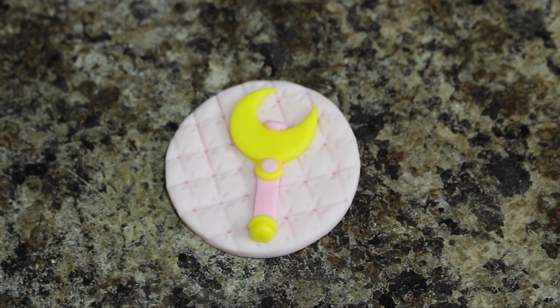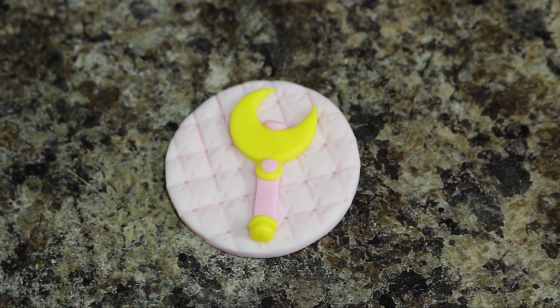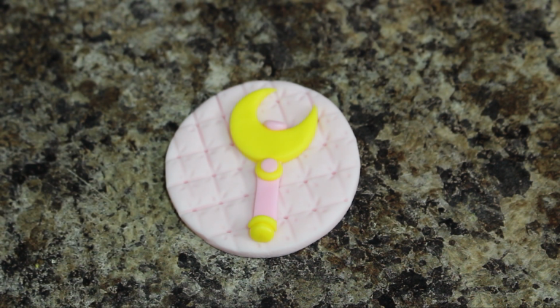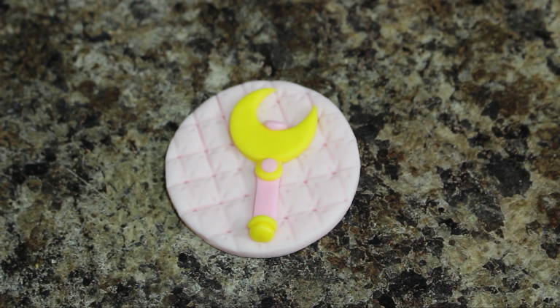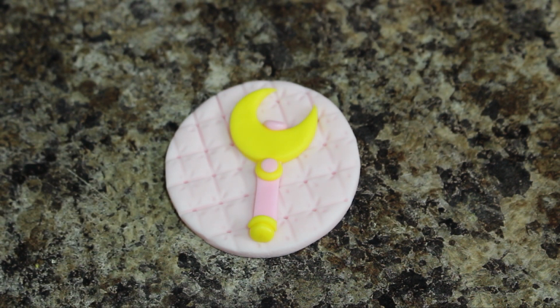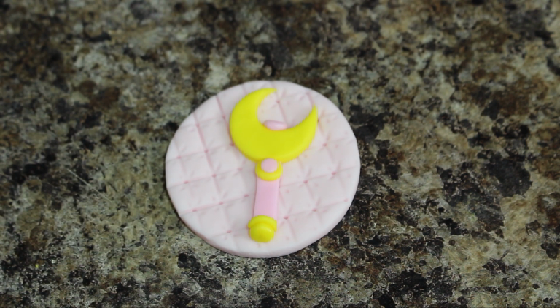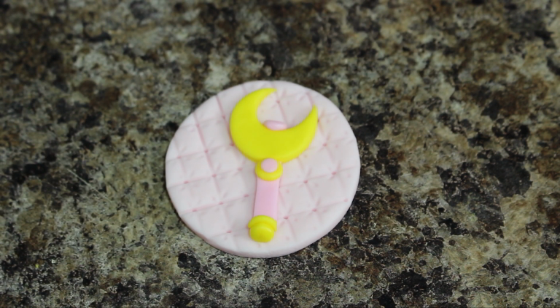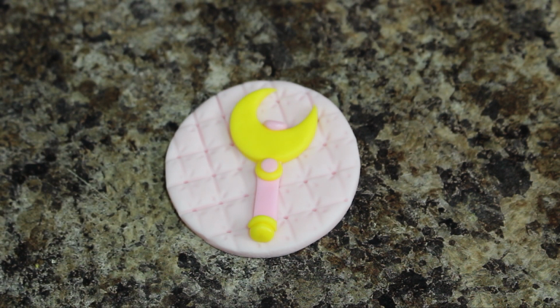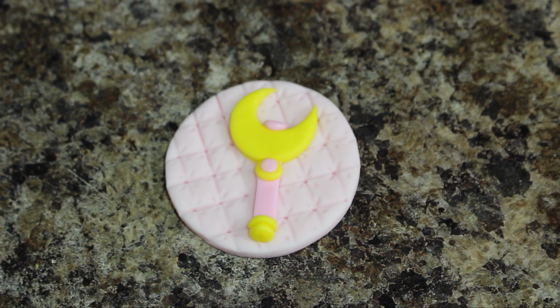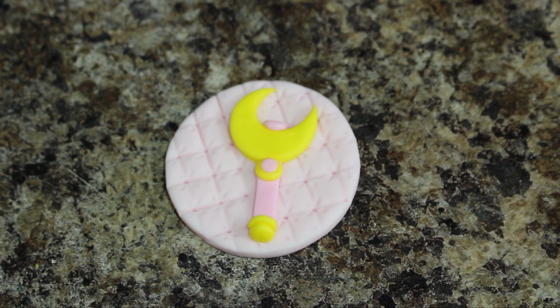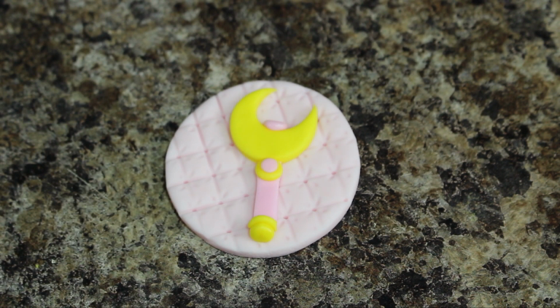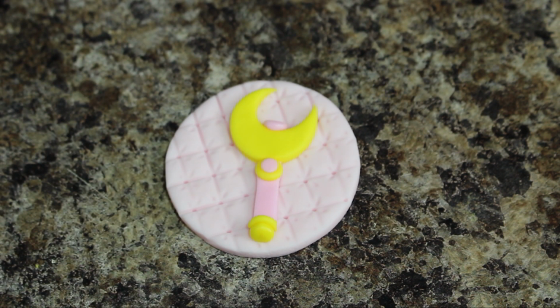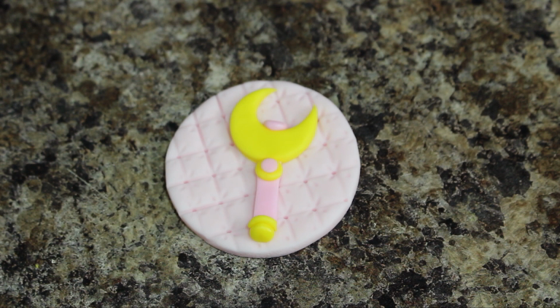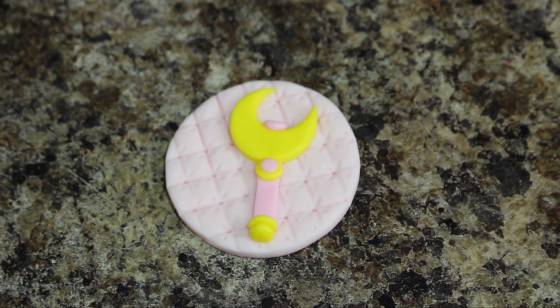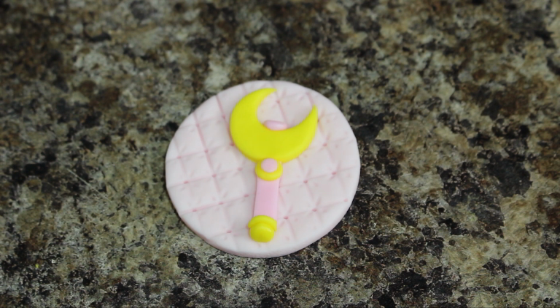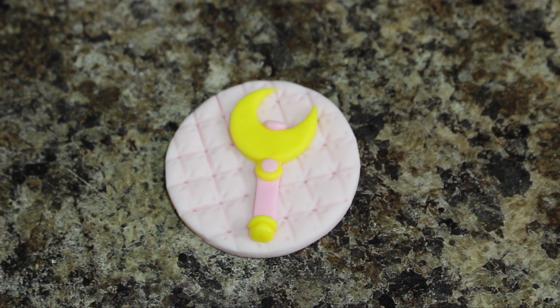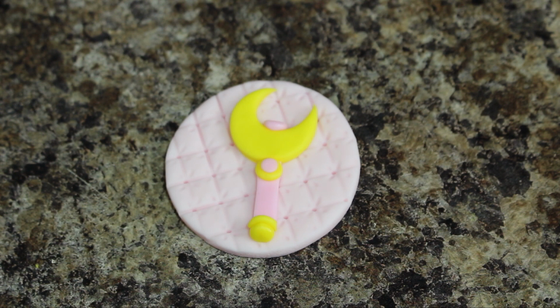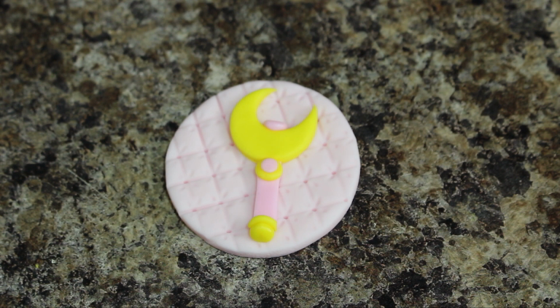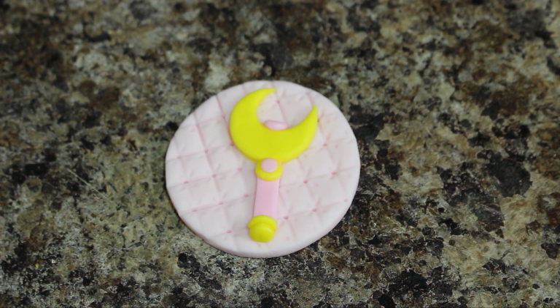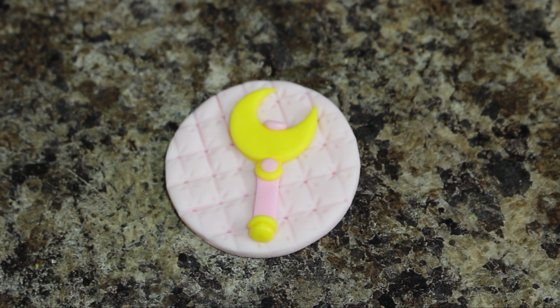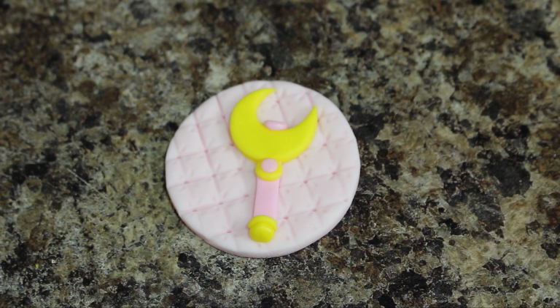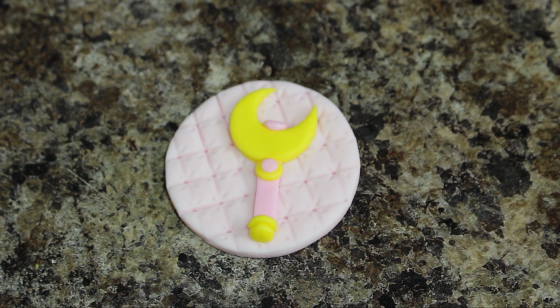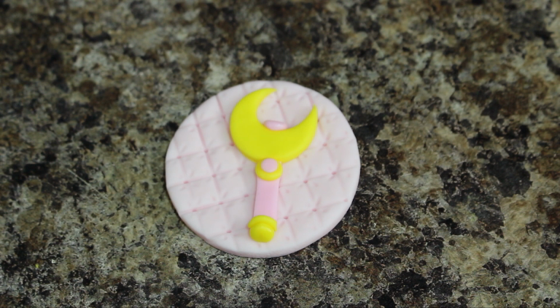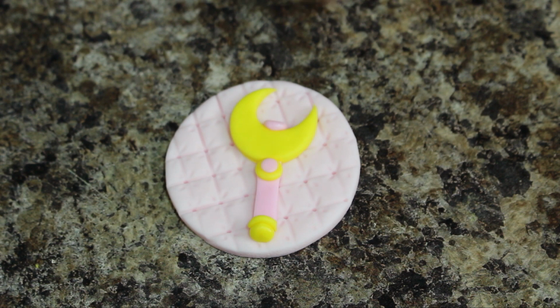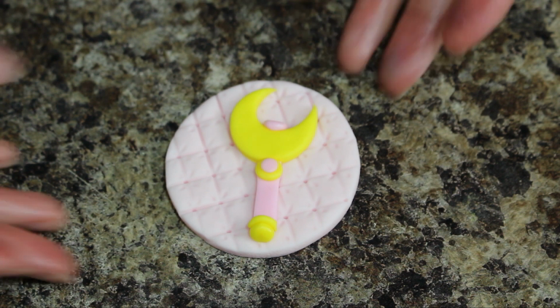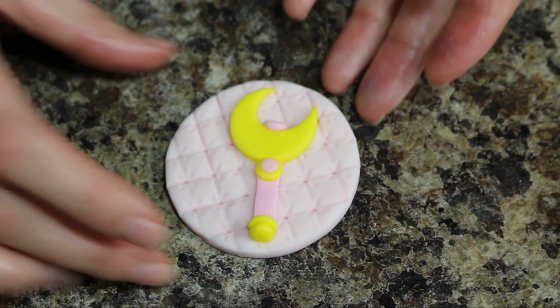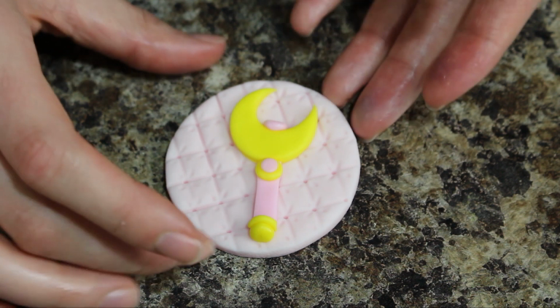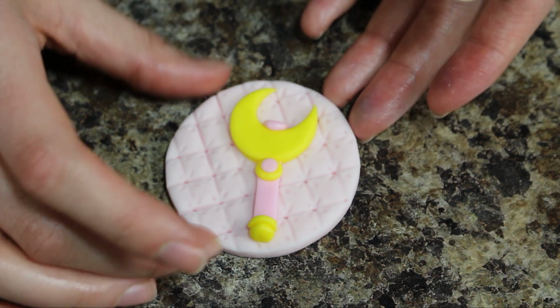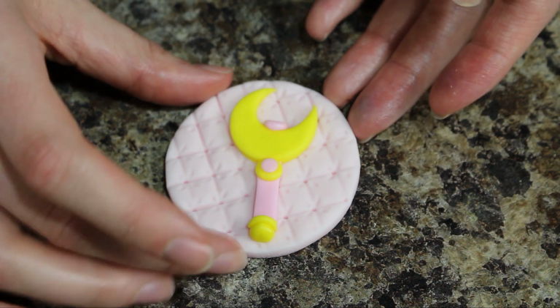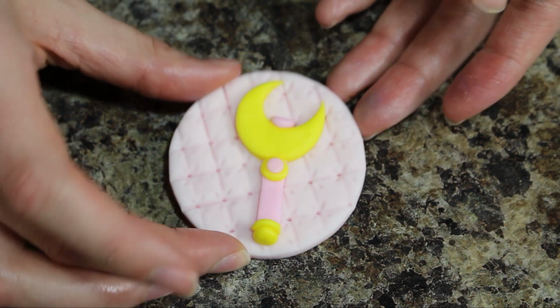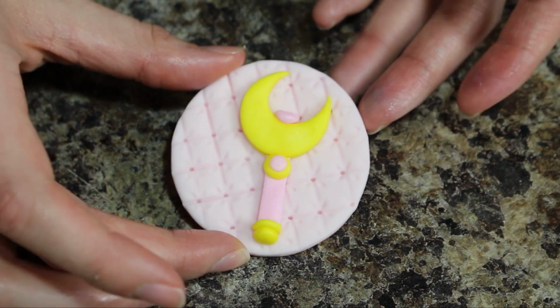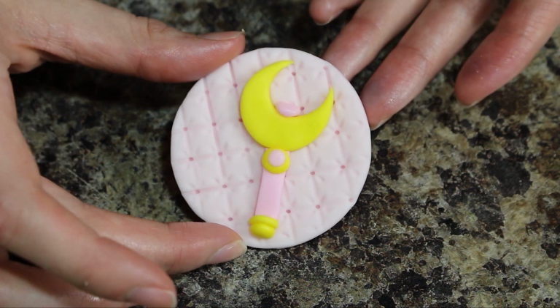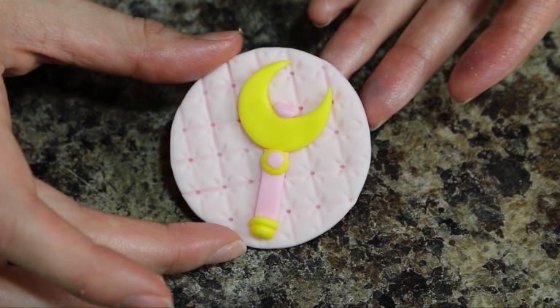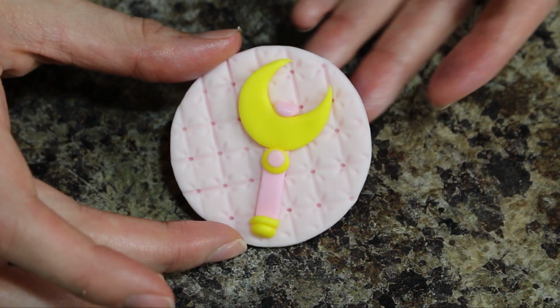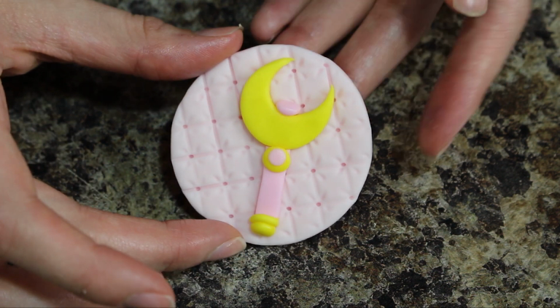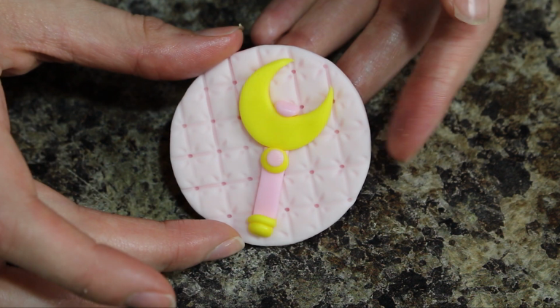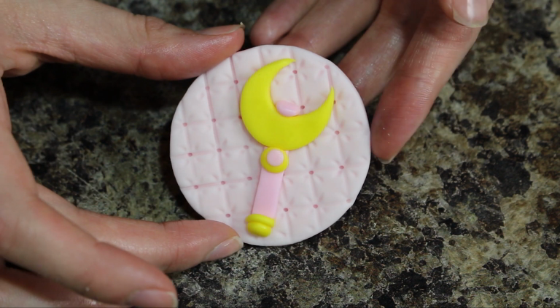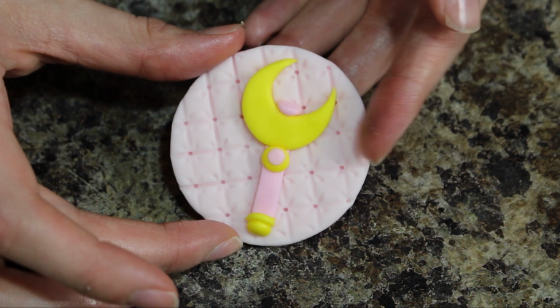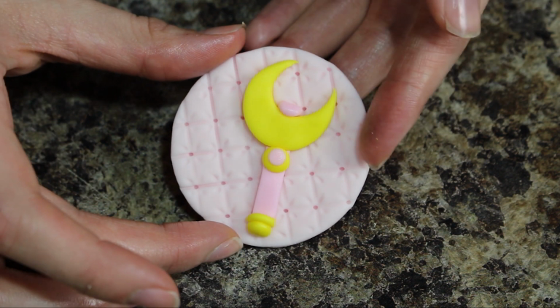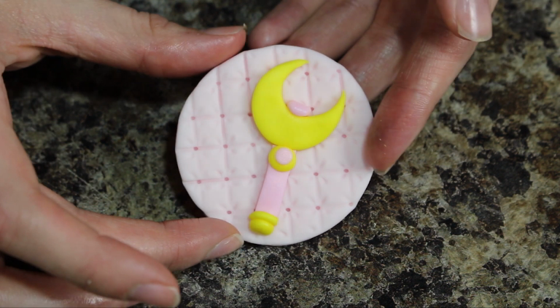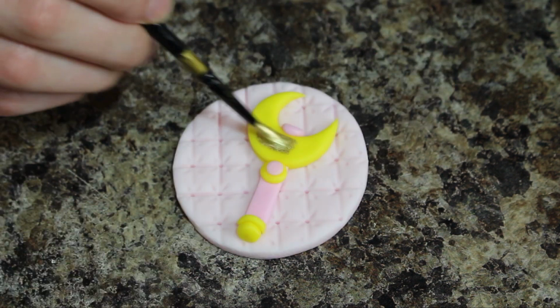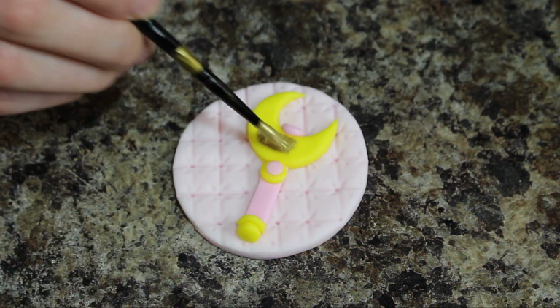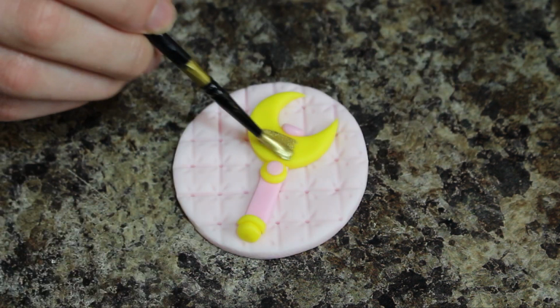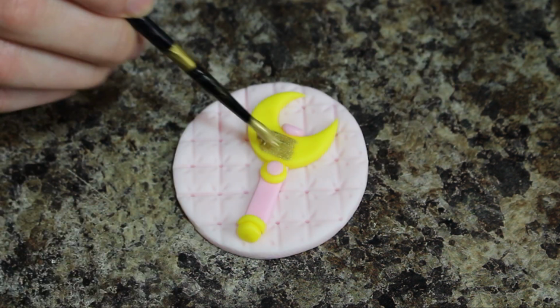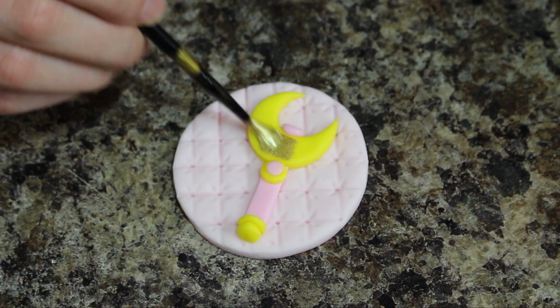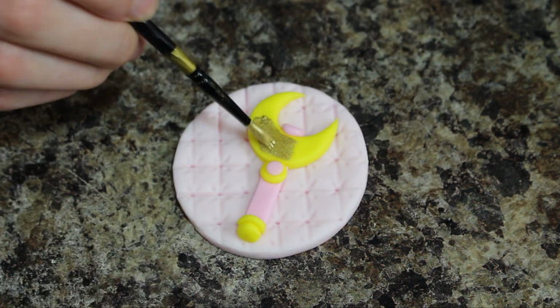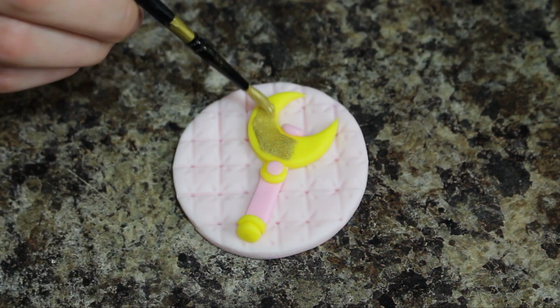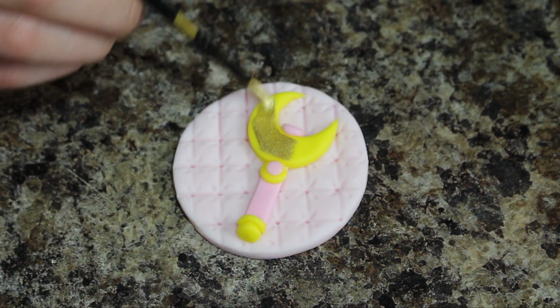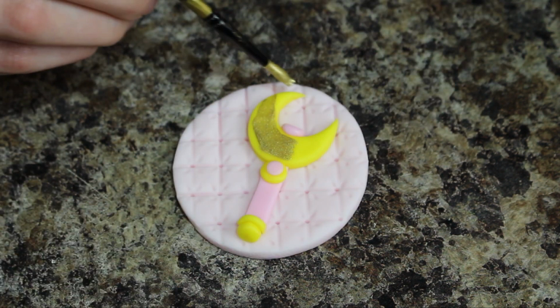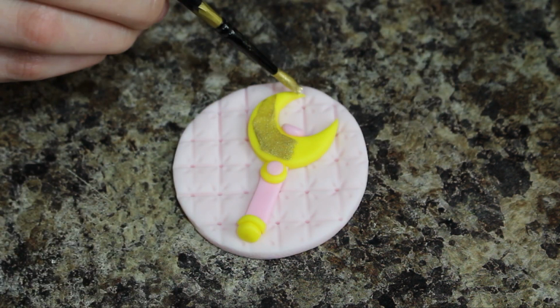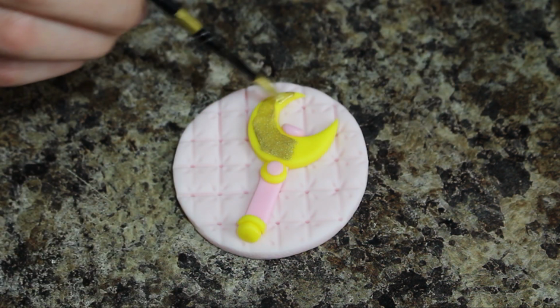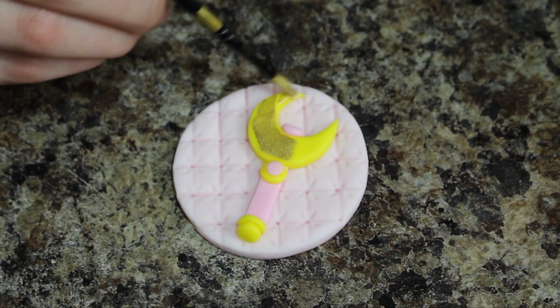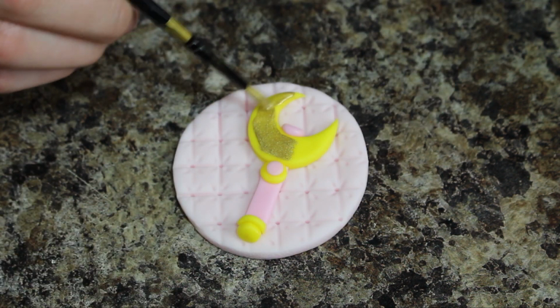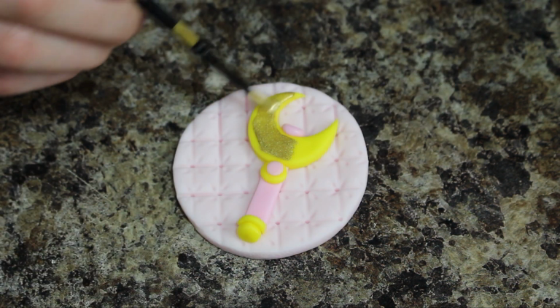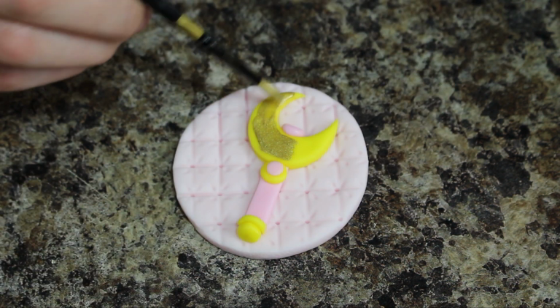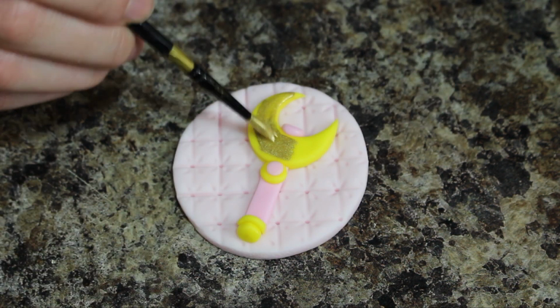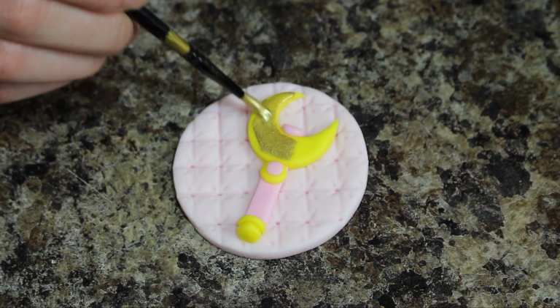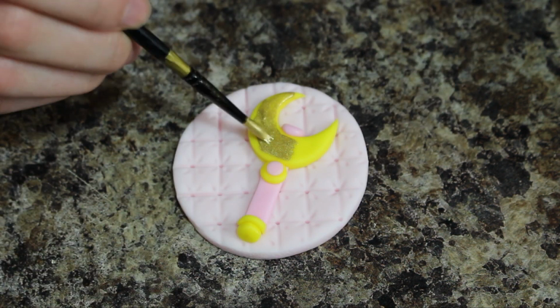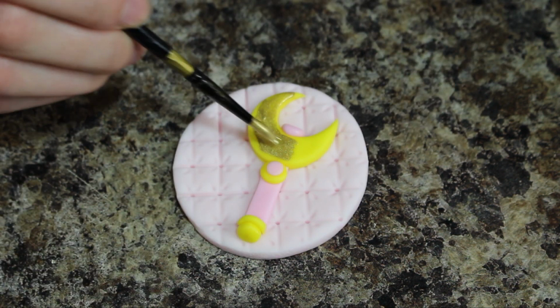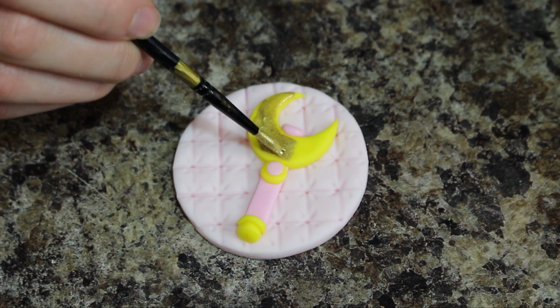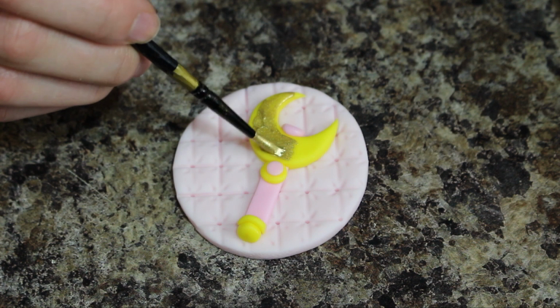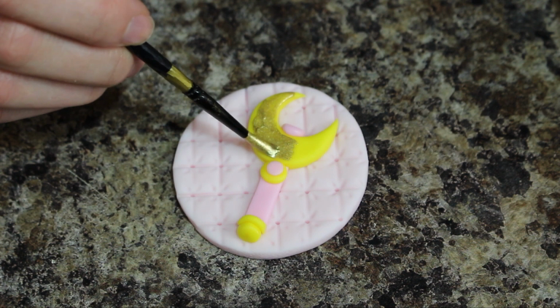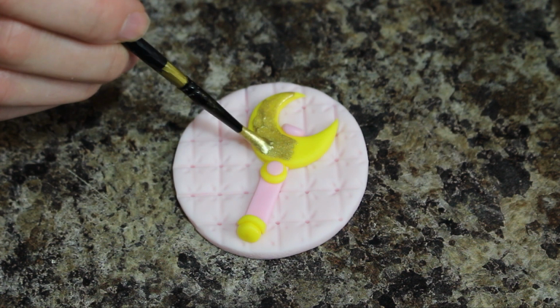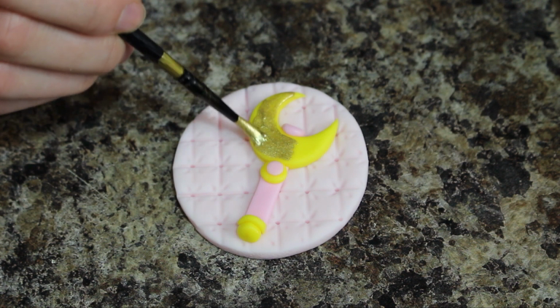Next I grabbed my gold luster dust mixed with a little bit of food grade alcohol and painted that over all of the yellow fondant.